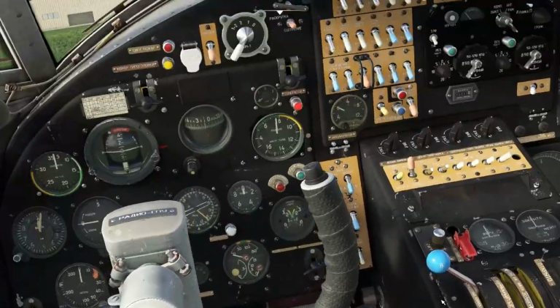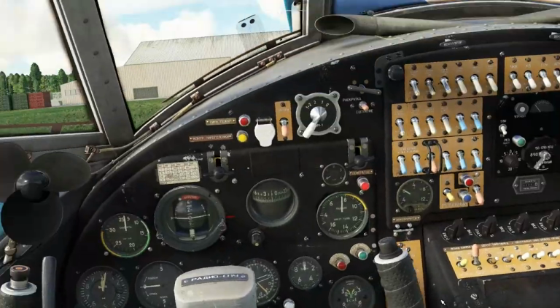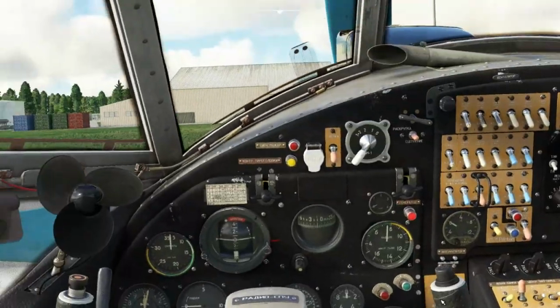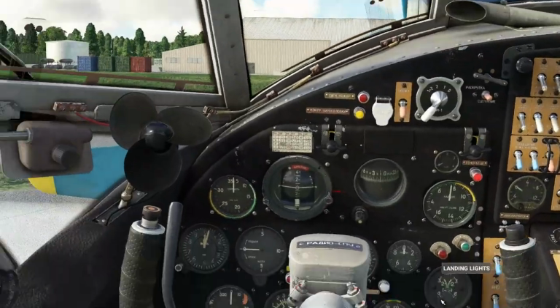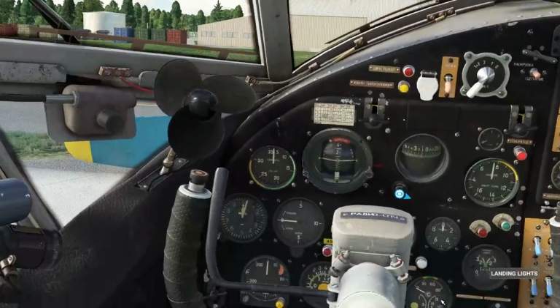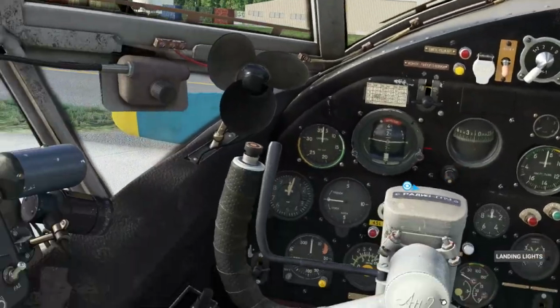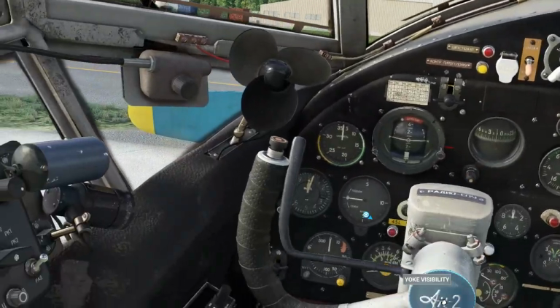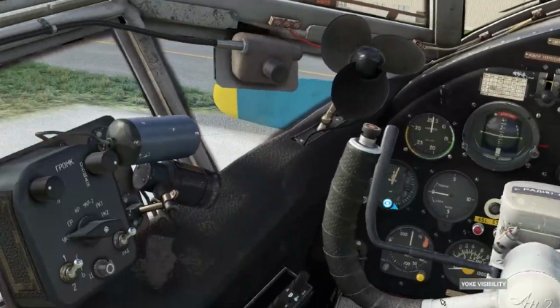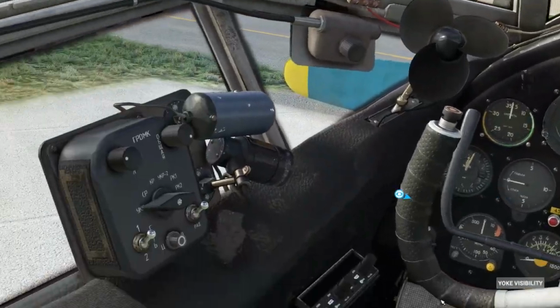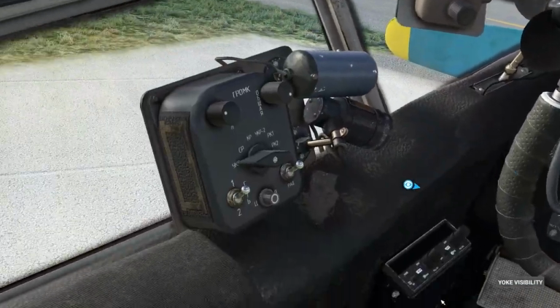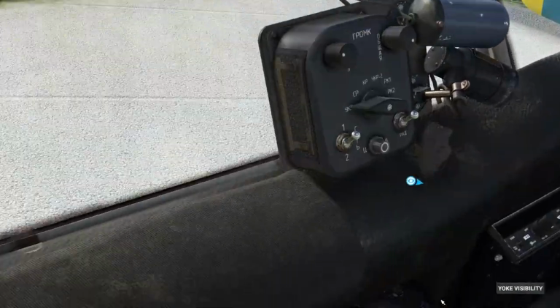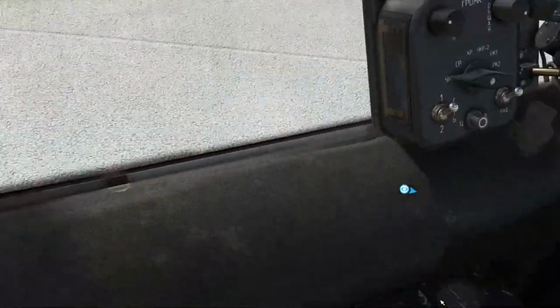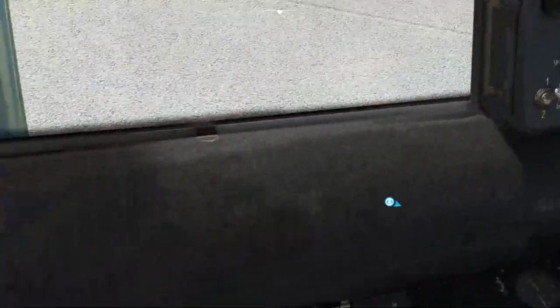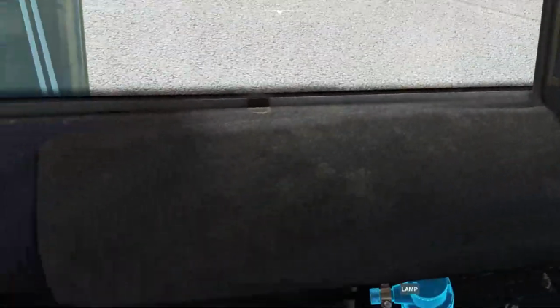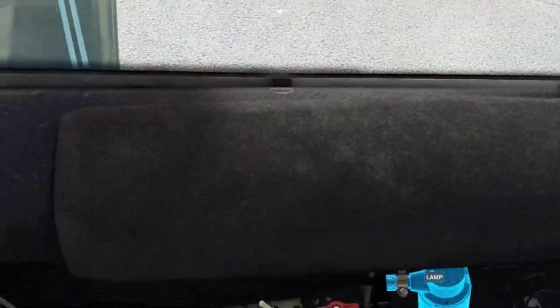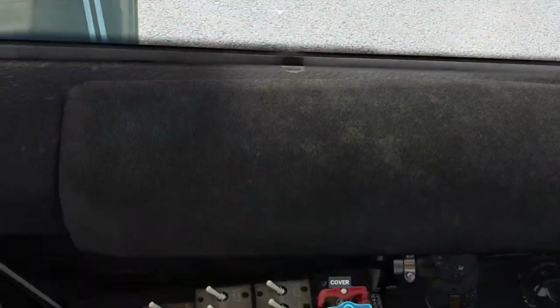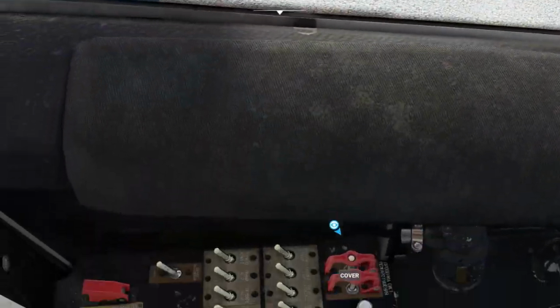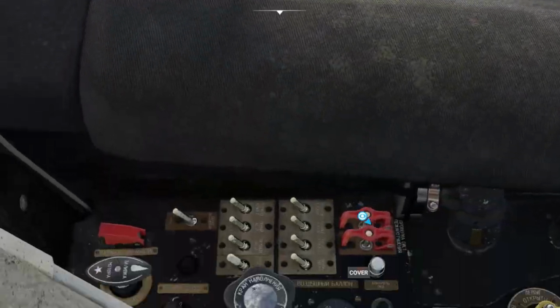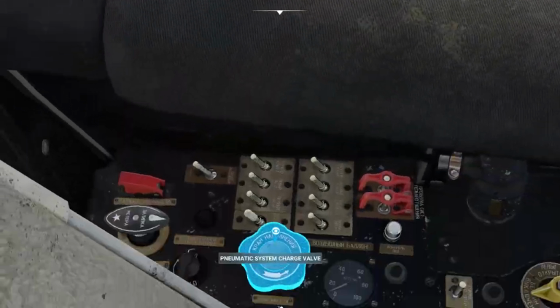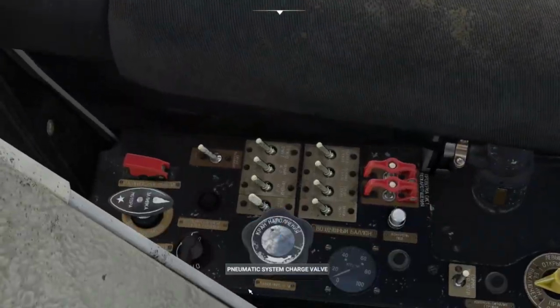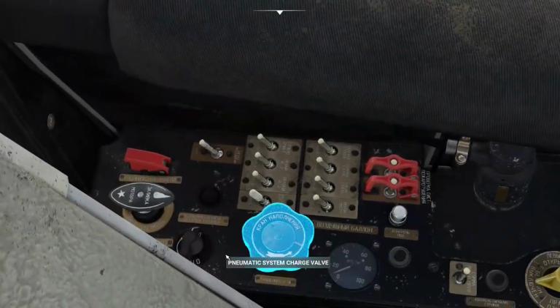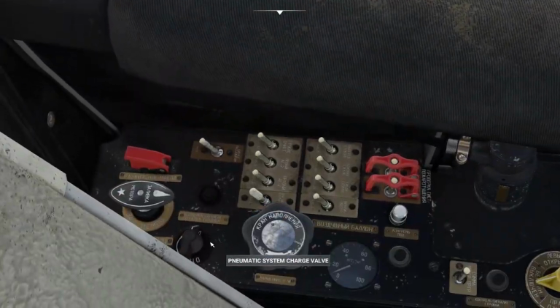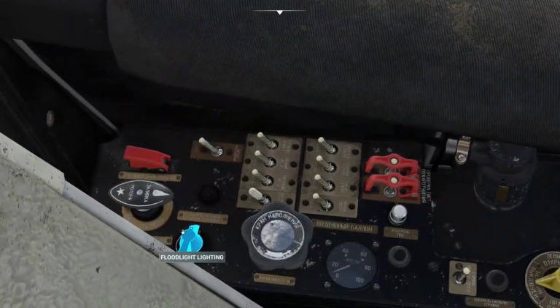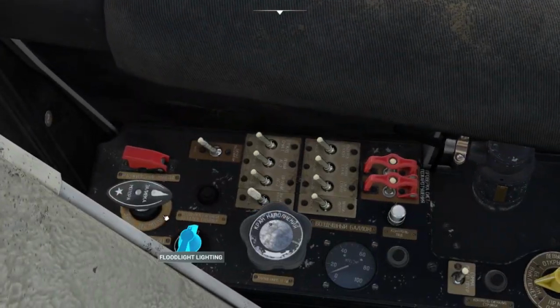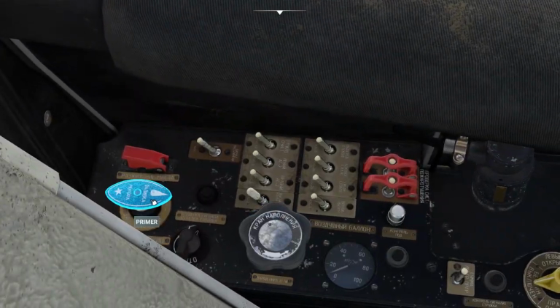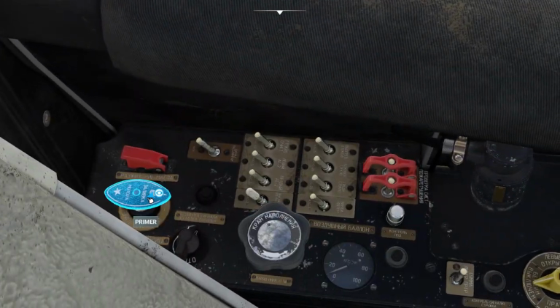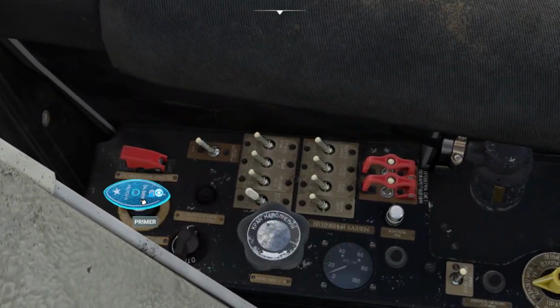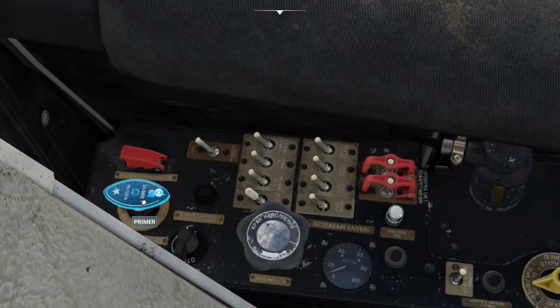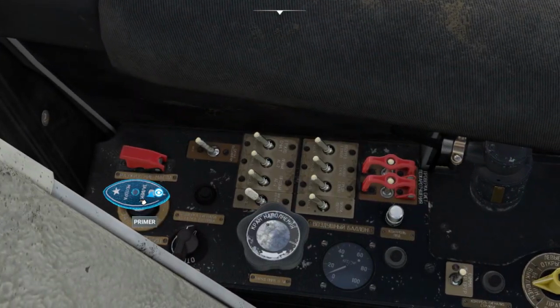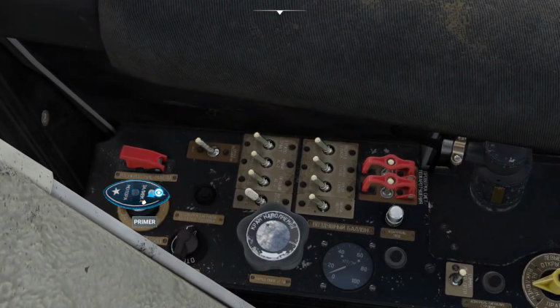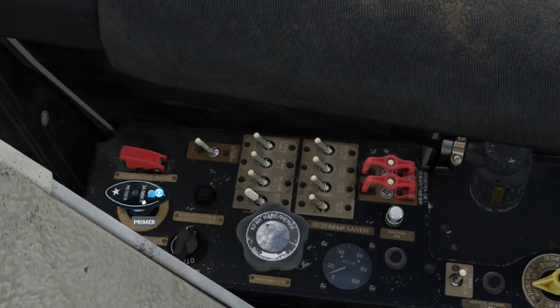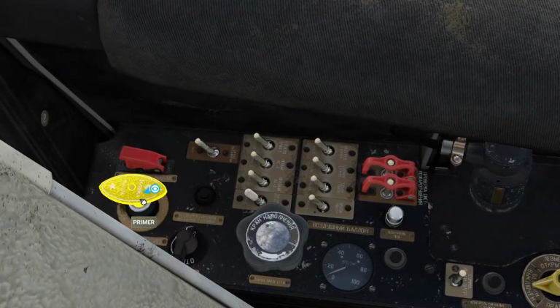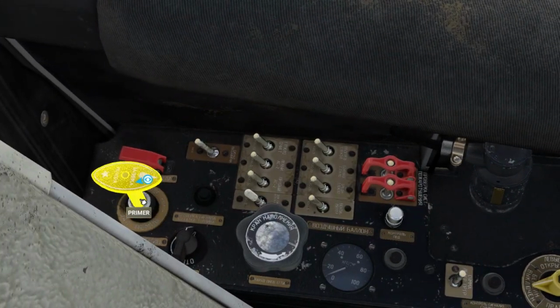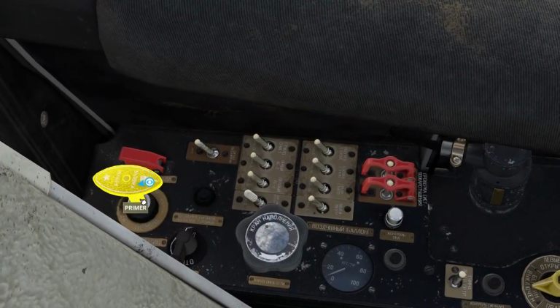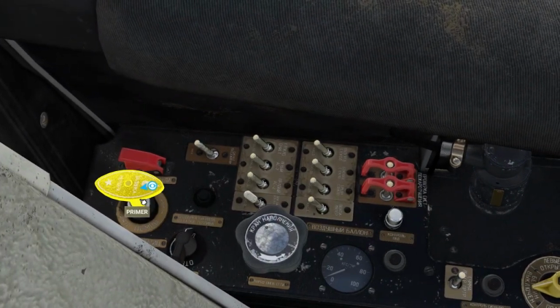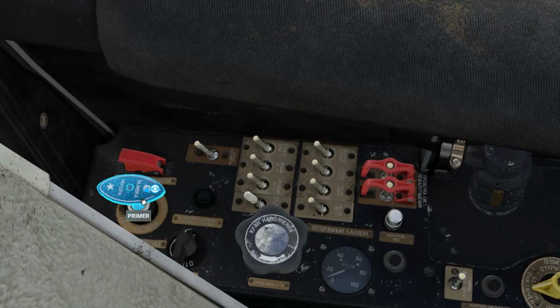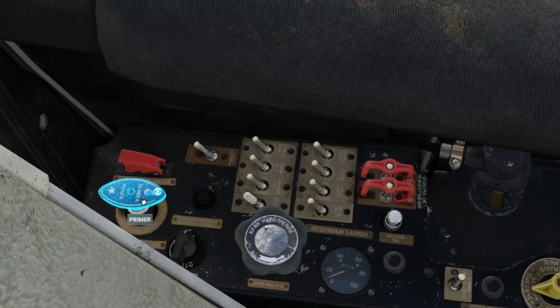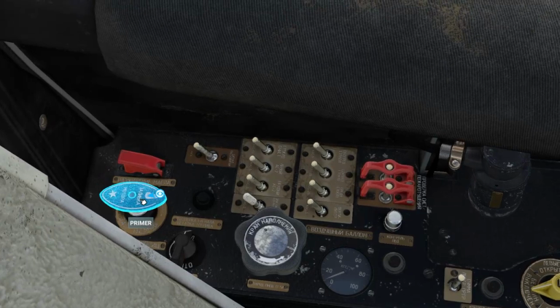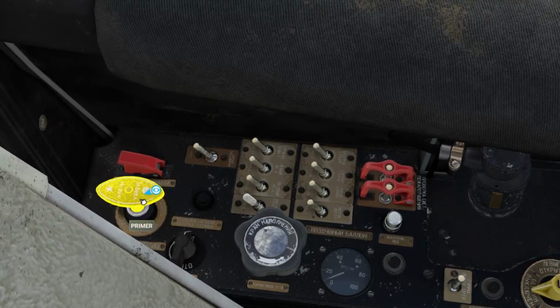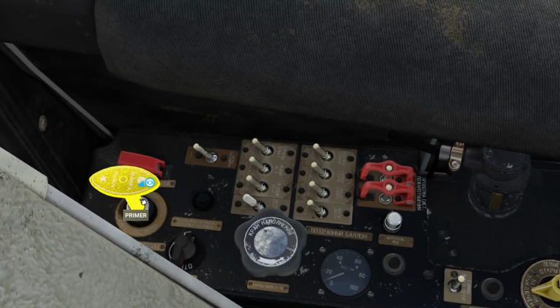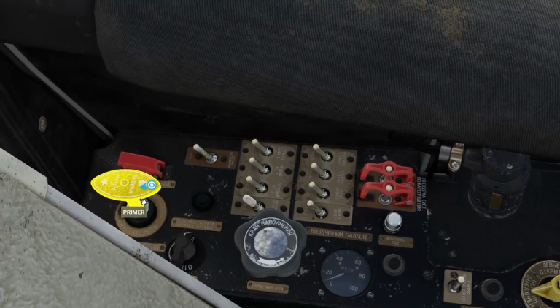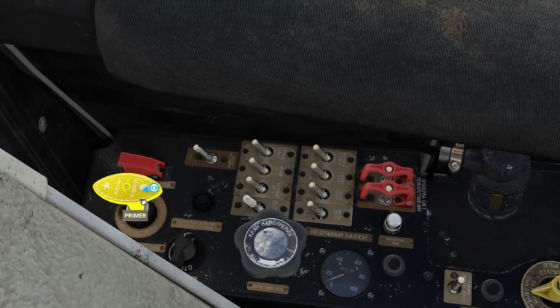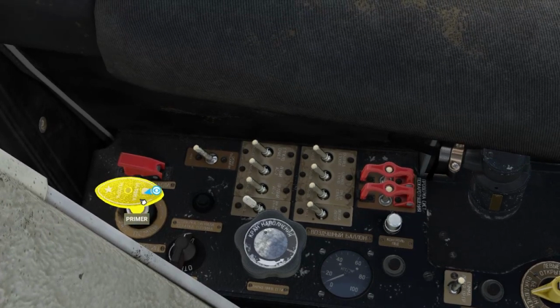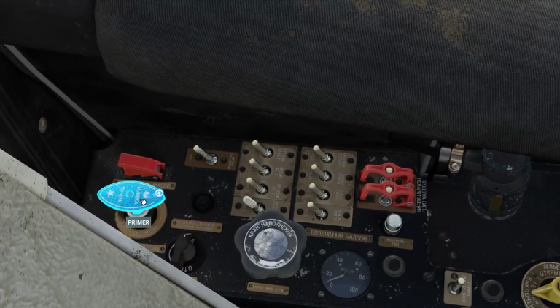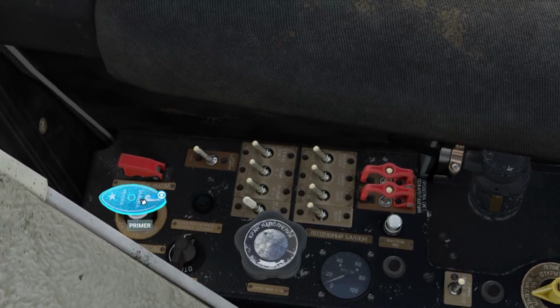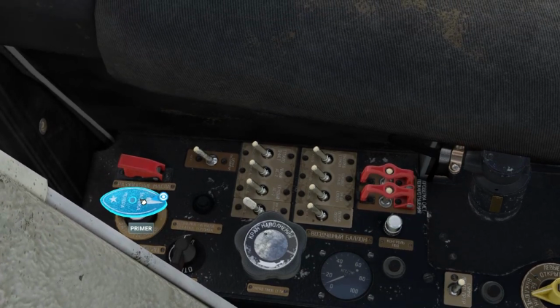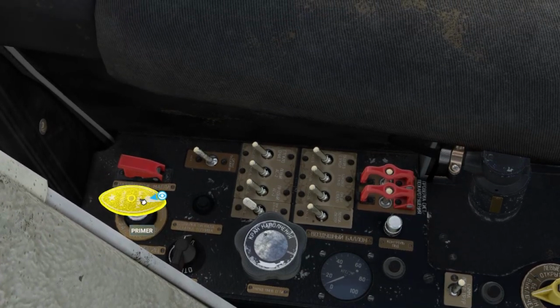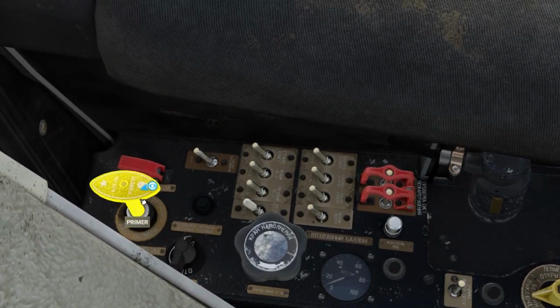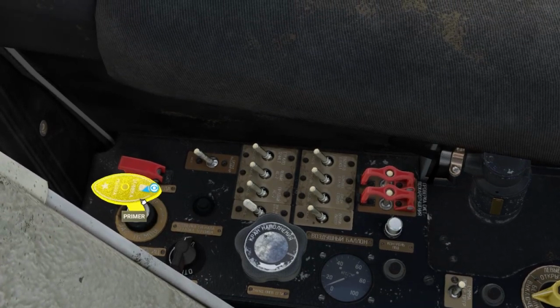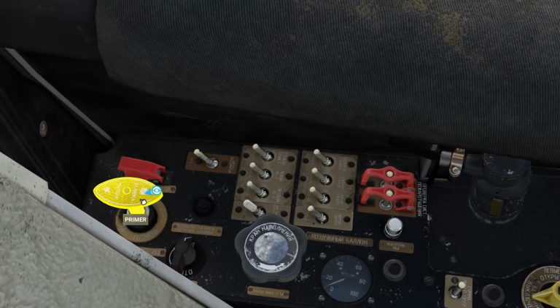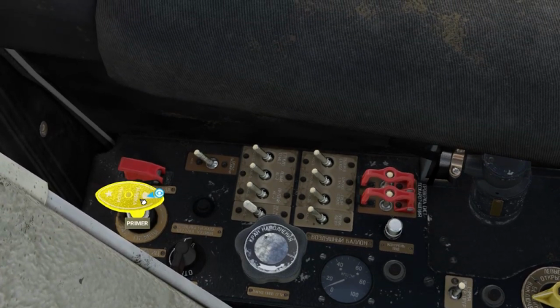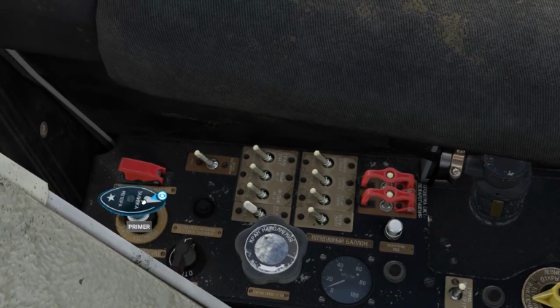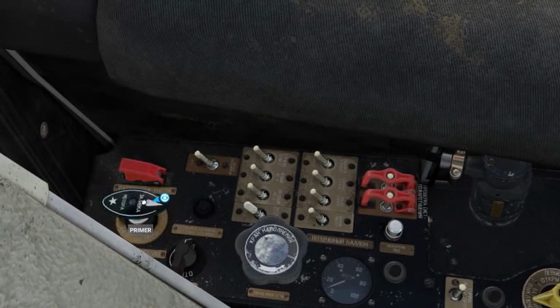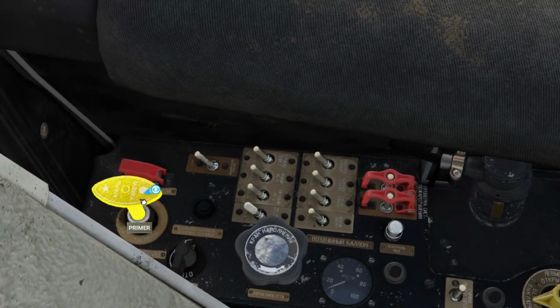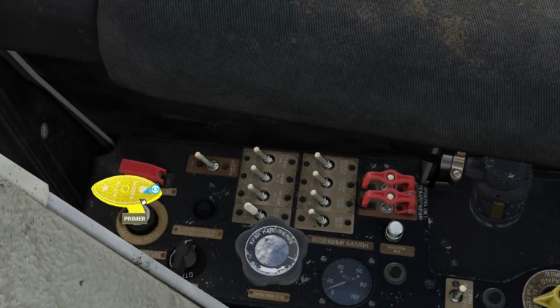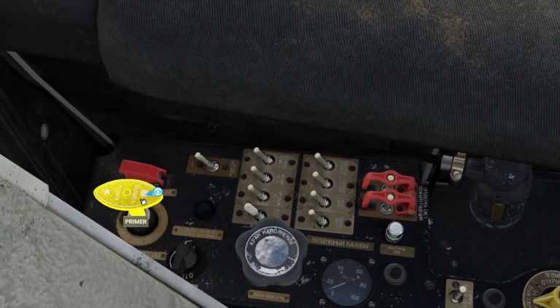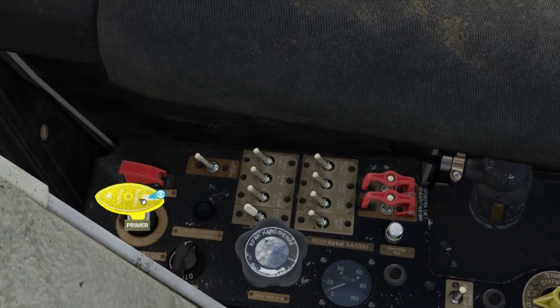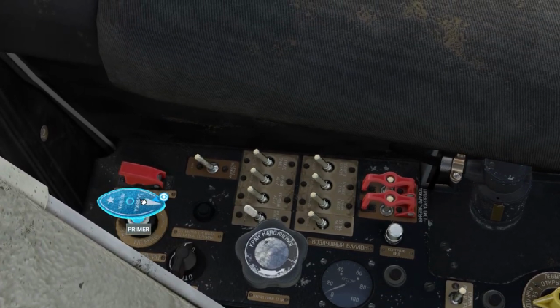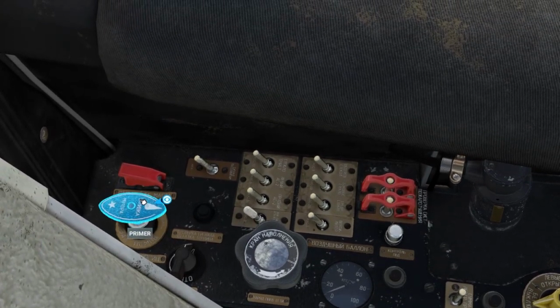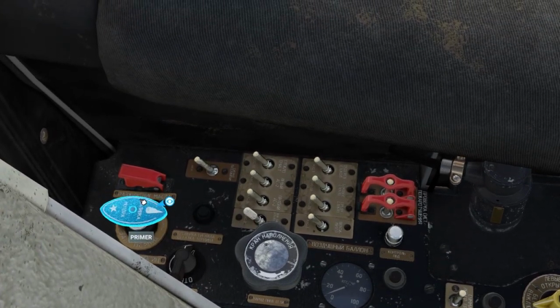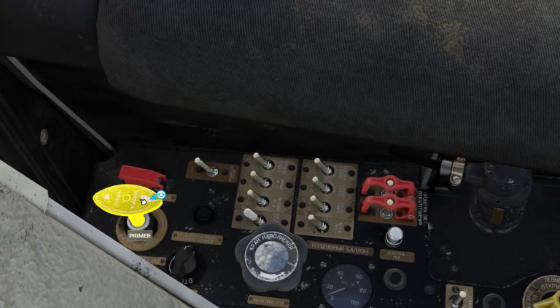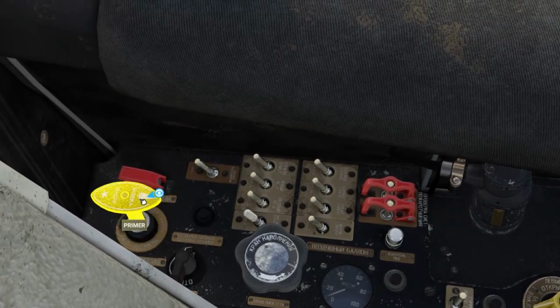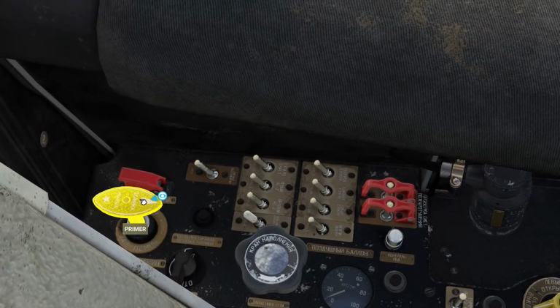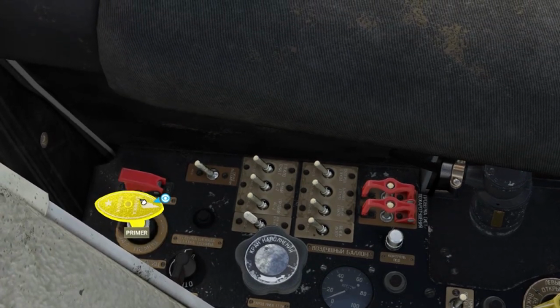Next we're going to prime the engine, located over to the left hand side. We prime it five times: one, two, three, four, five.